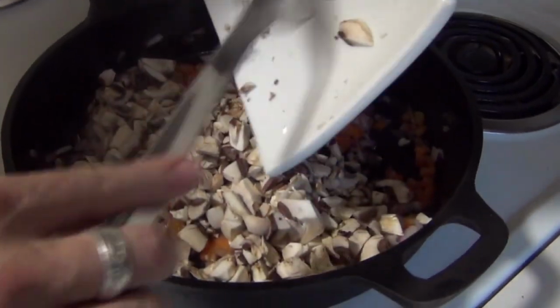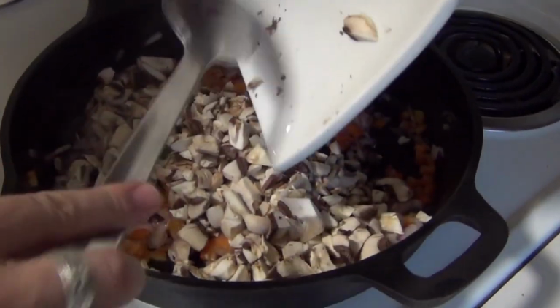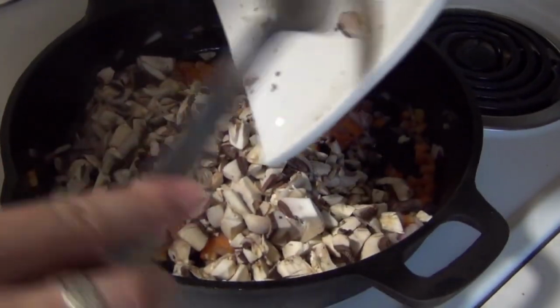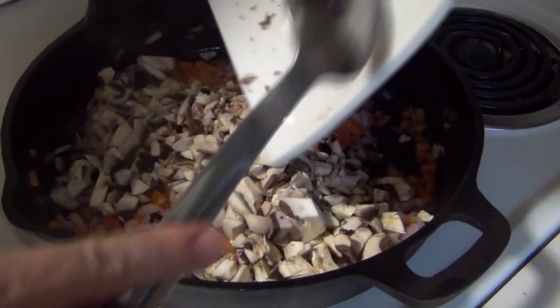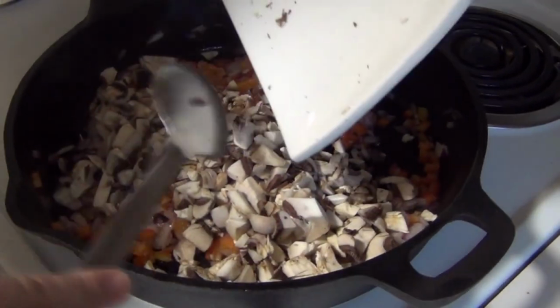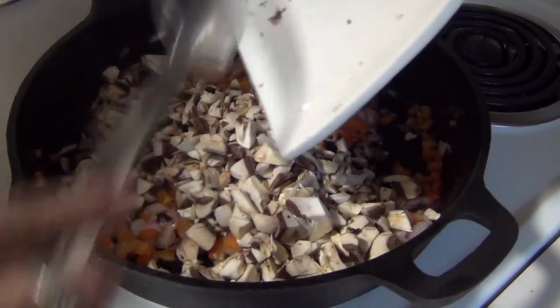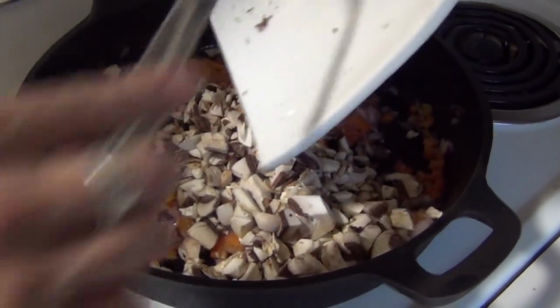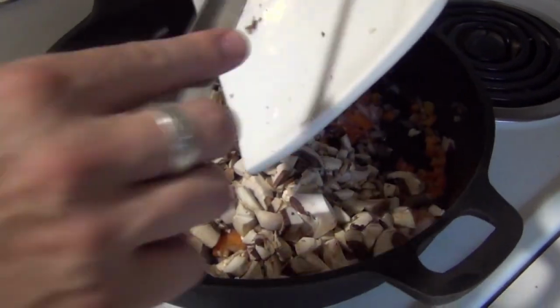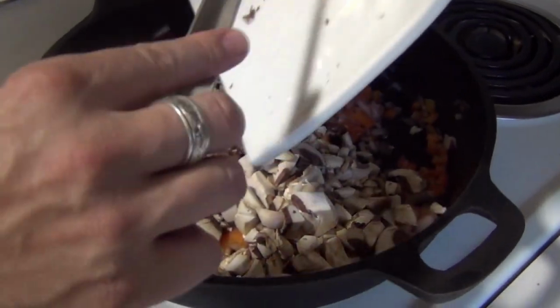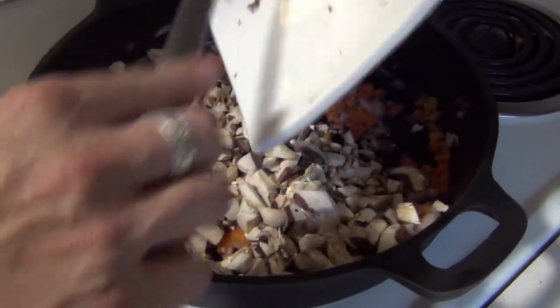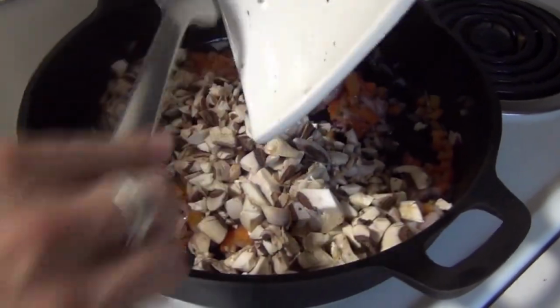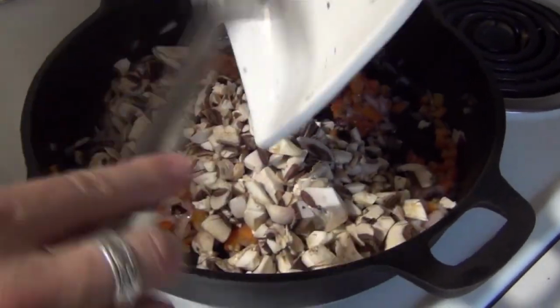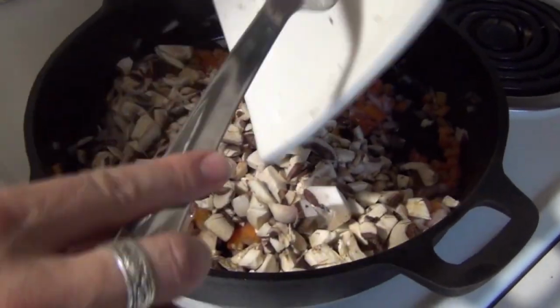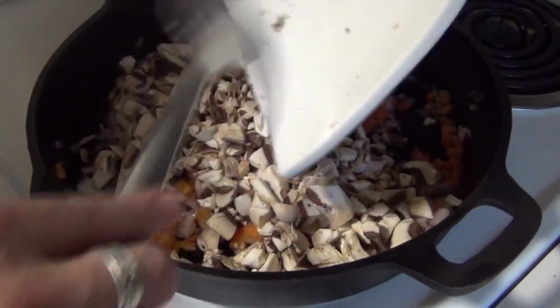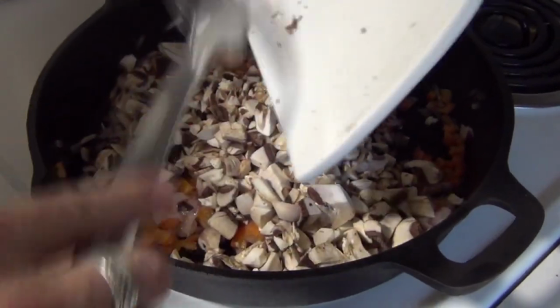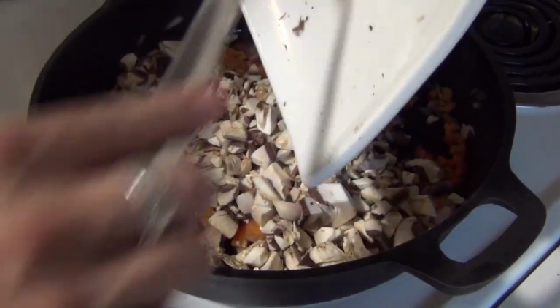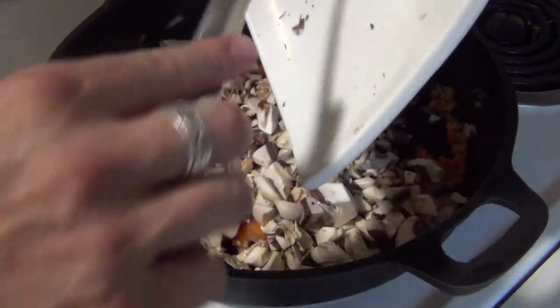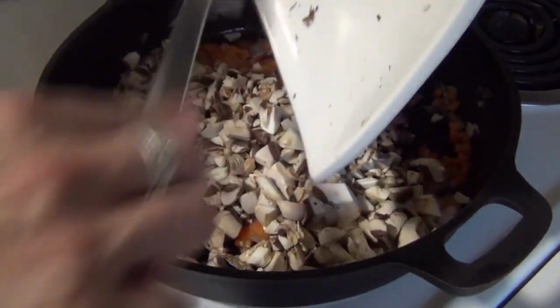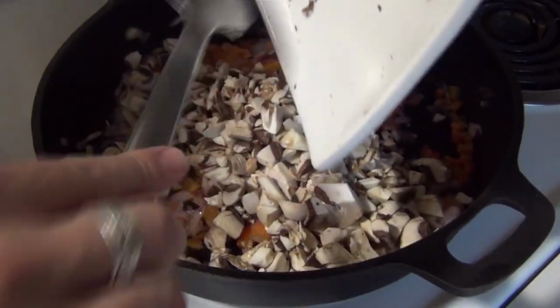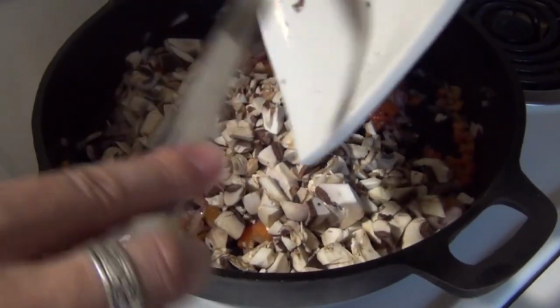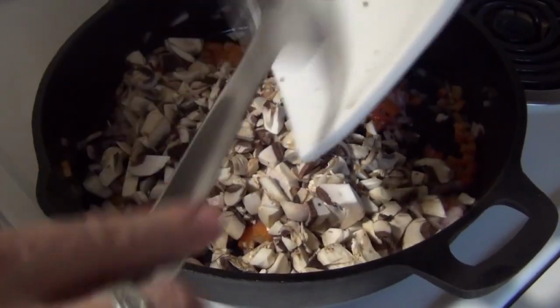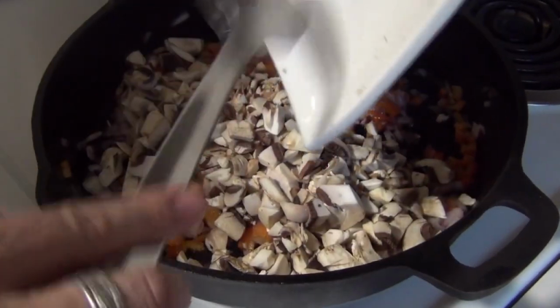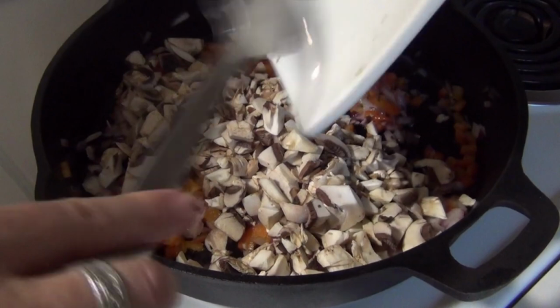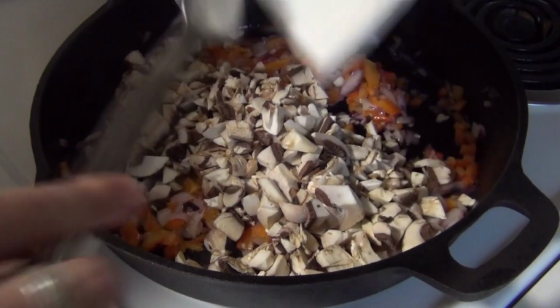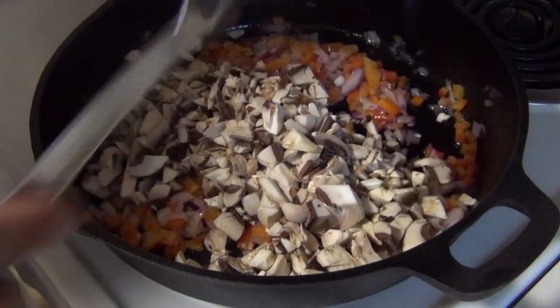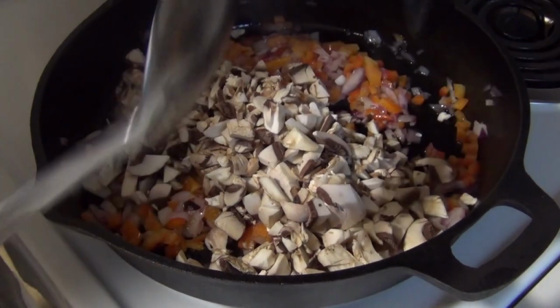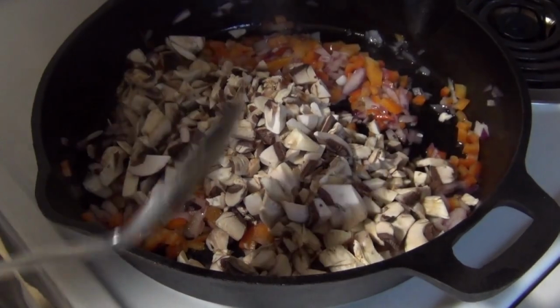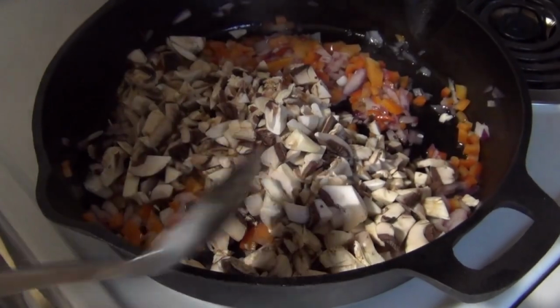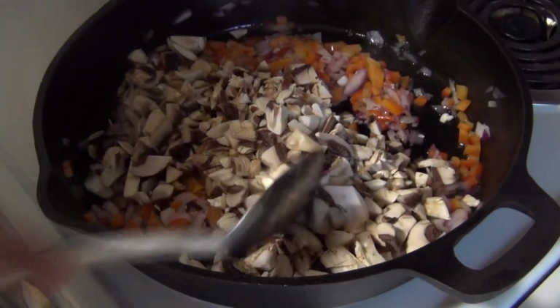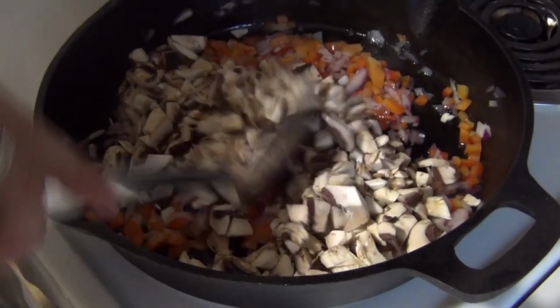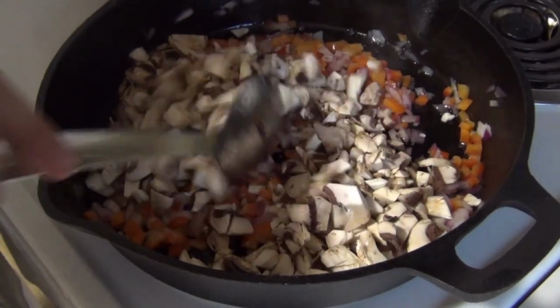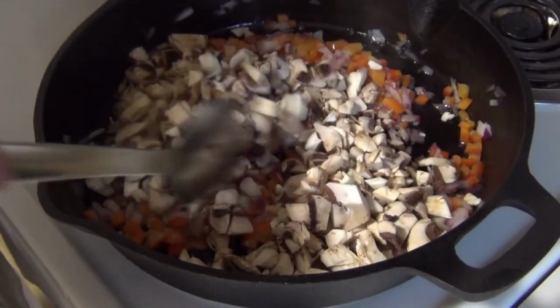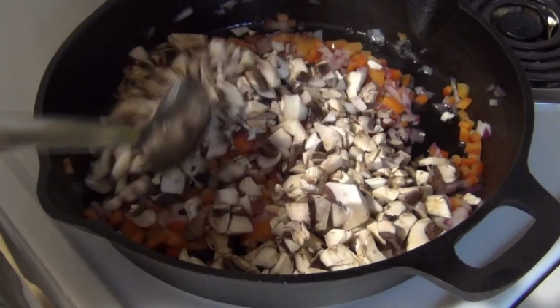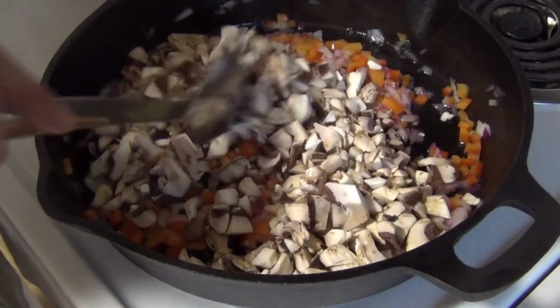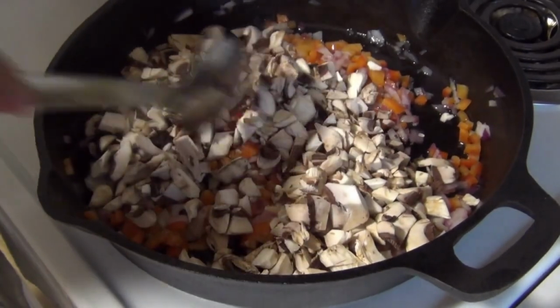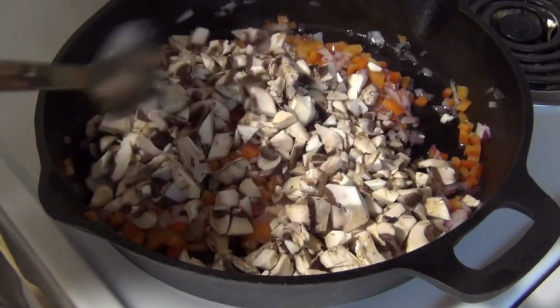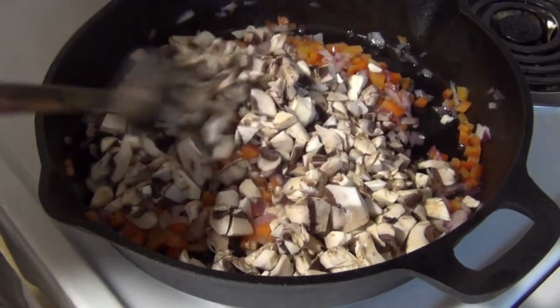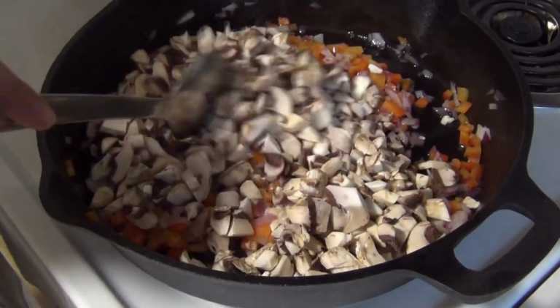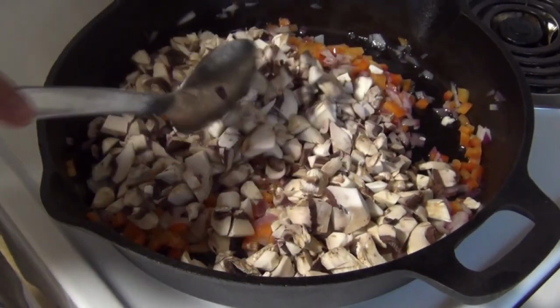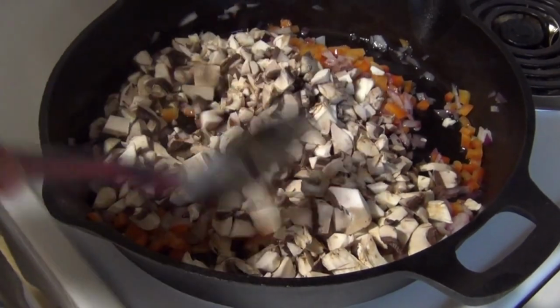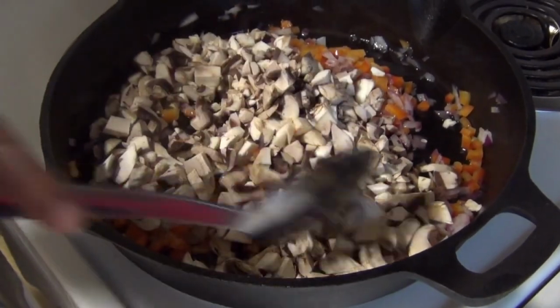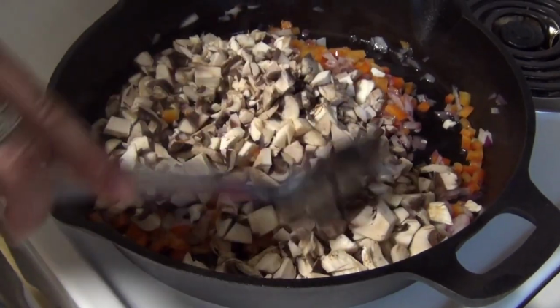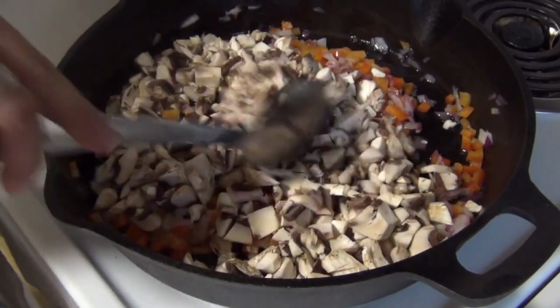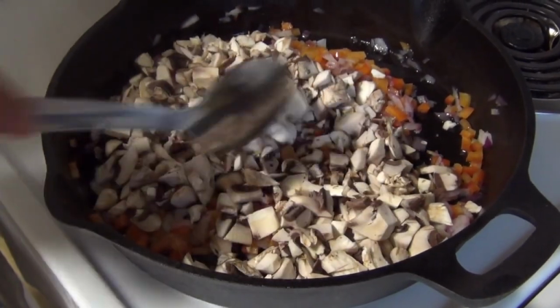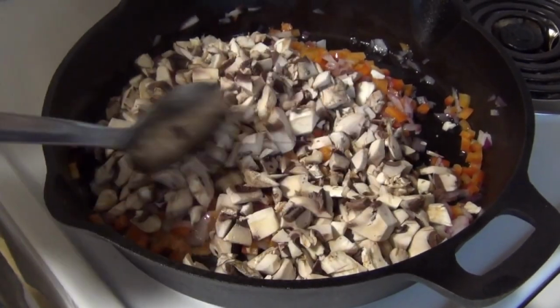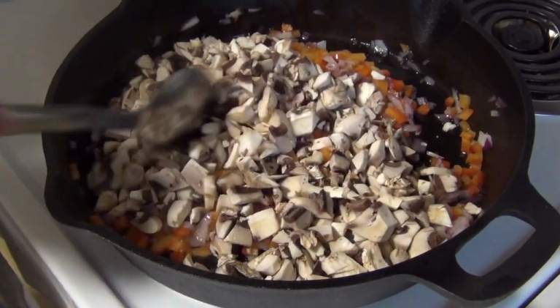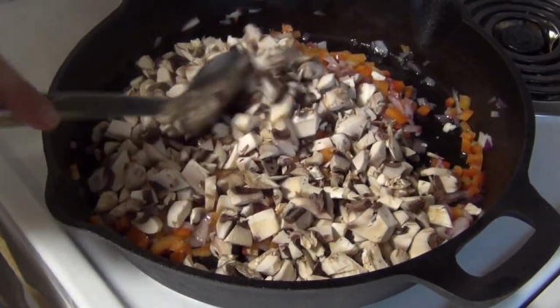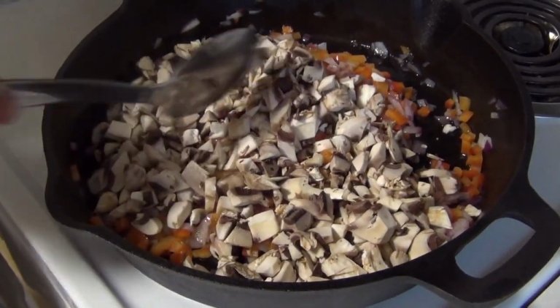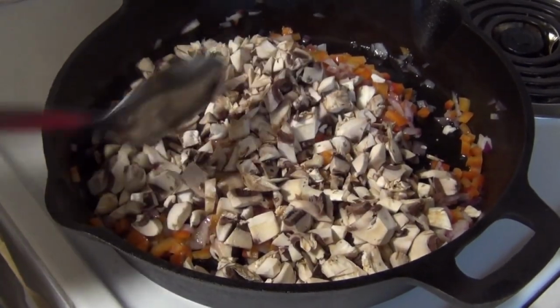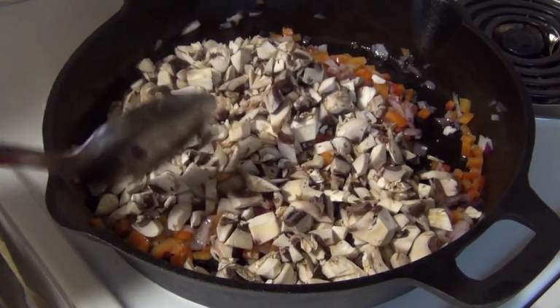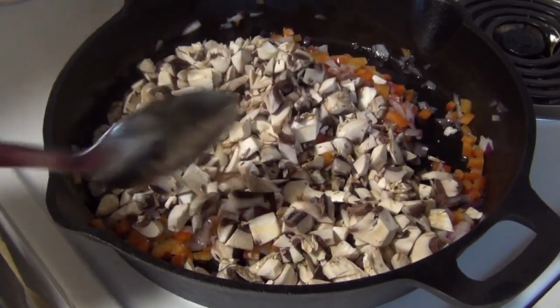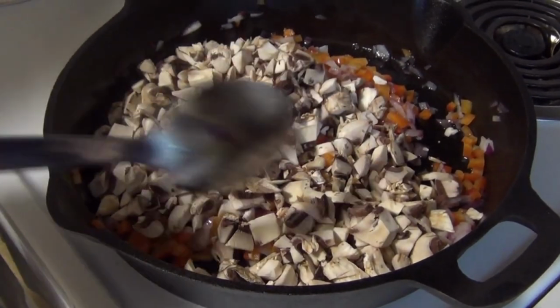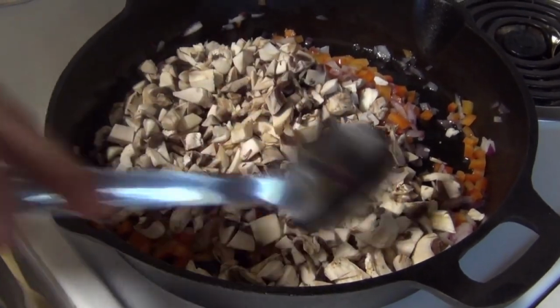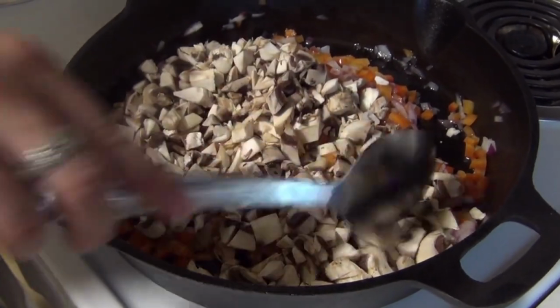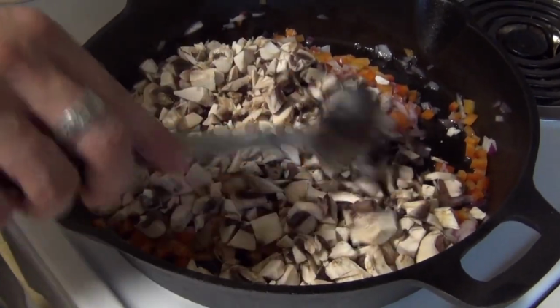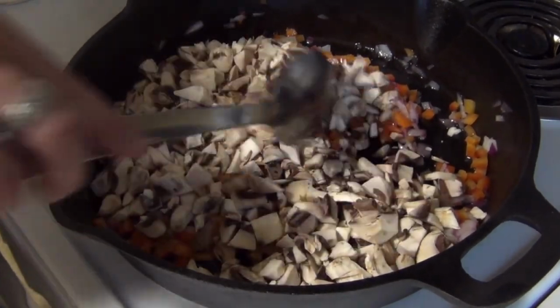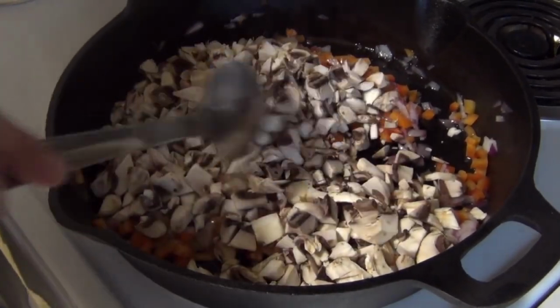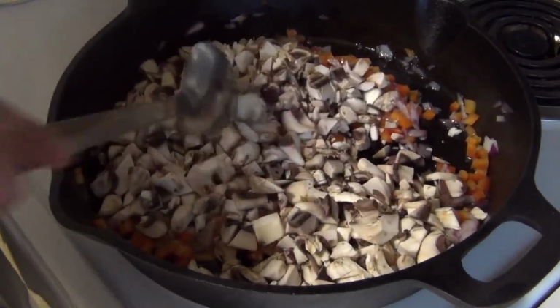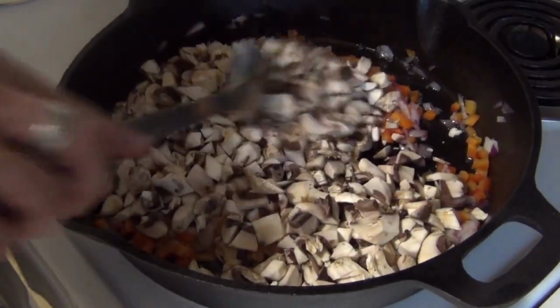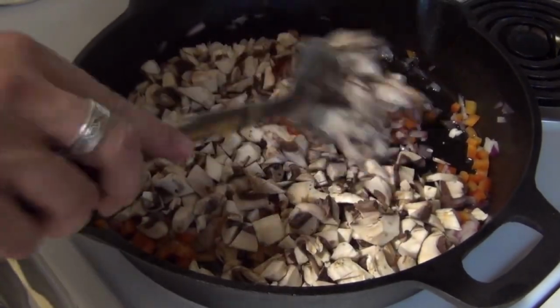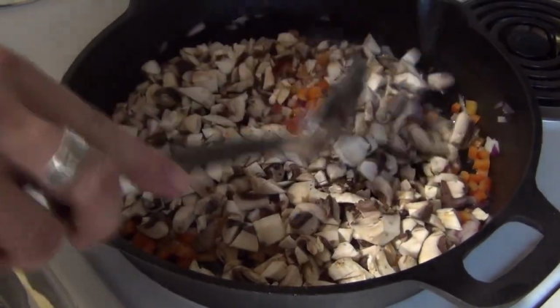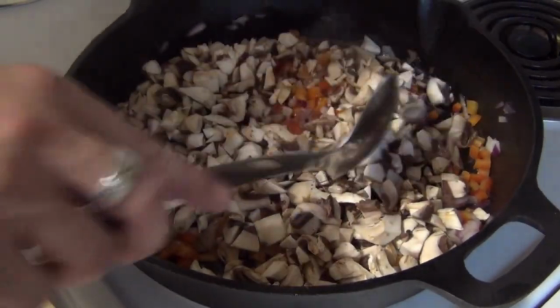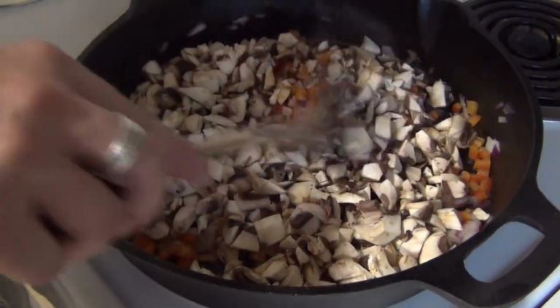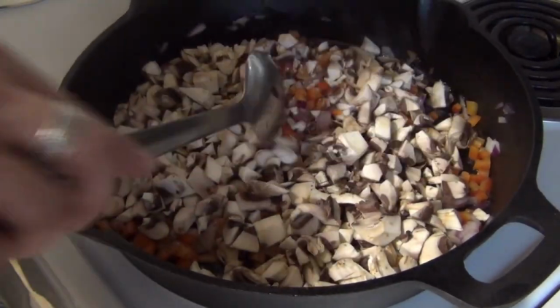So the next step is to add in the mushroom — this is eight ounces of white mushroom. We'll stir this, and I'm going to hit it with a little salt and pepper and cook this for about another two or three minutes.